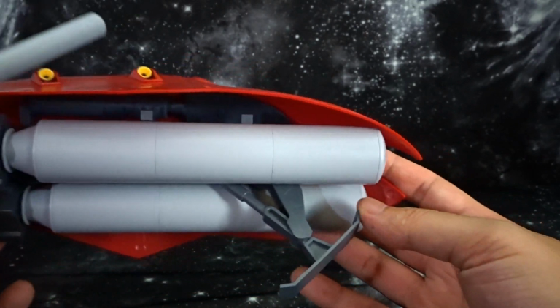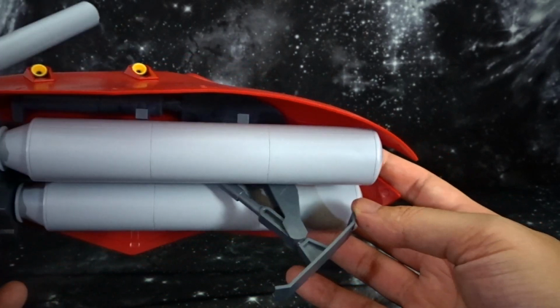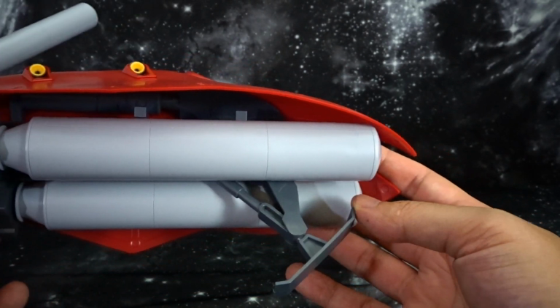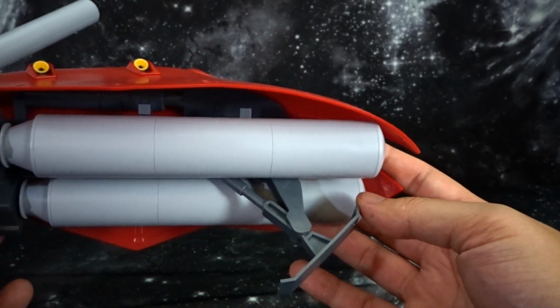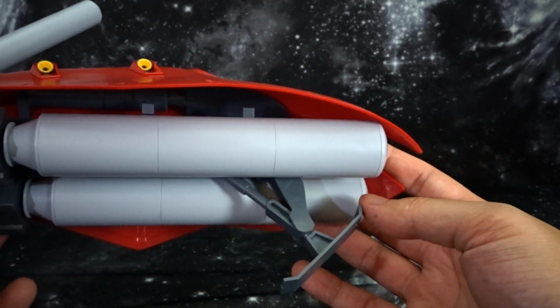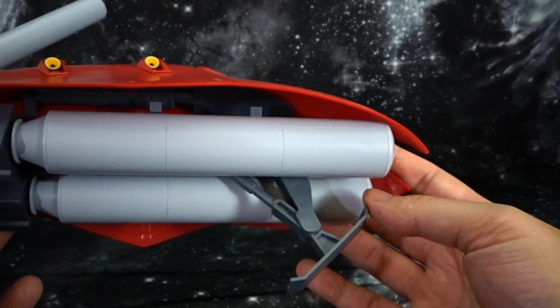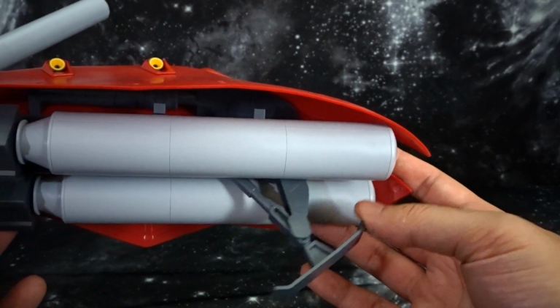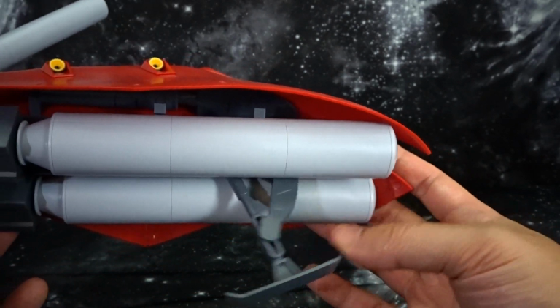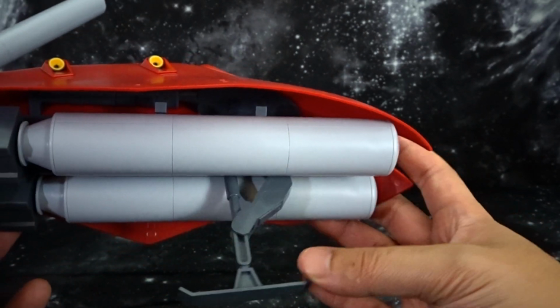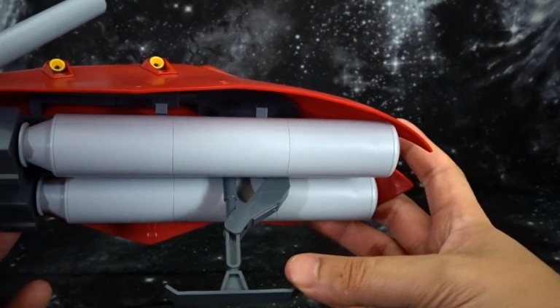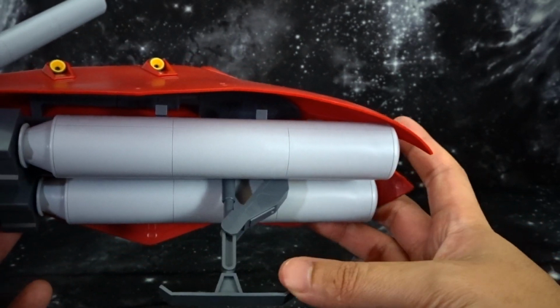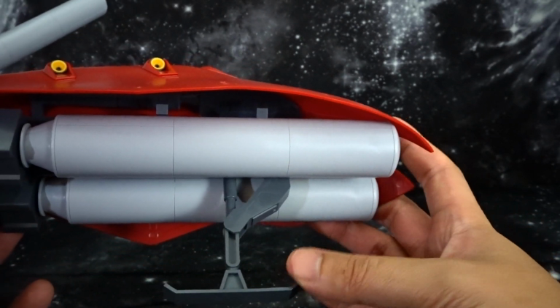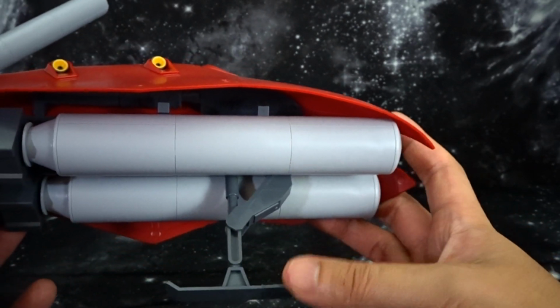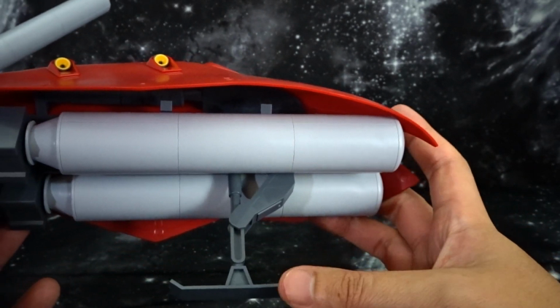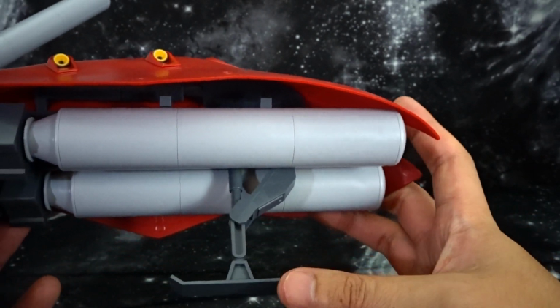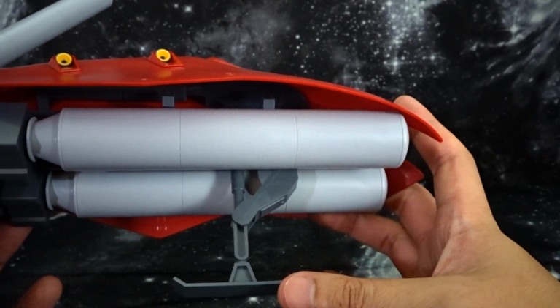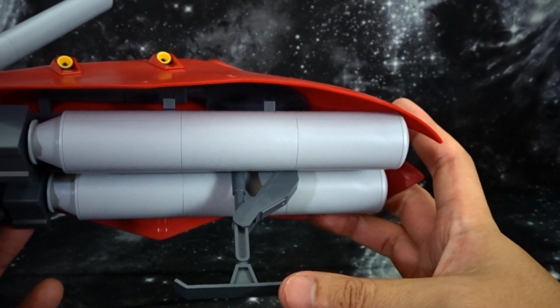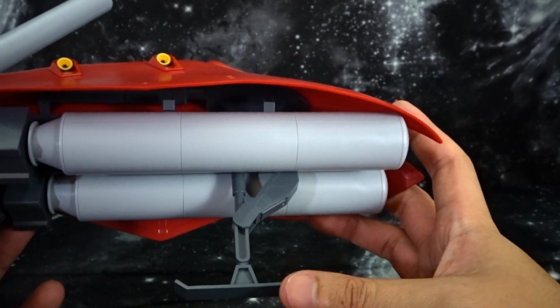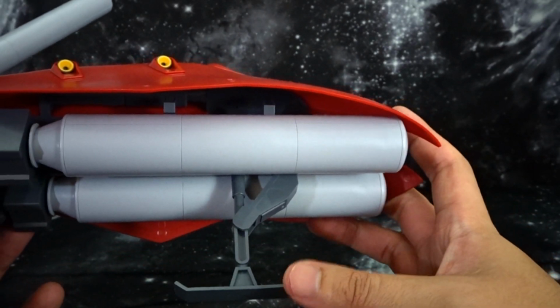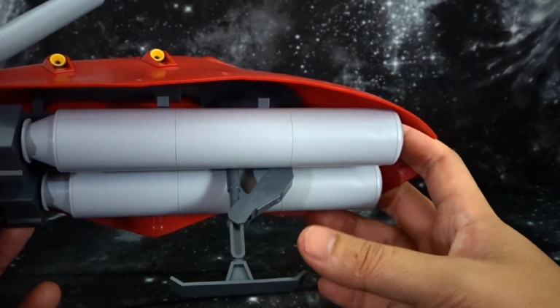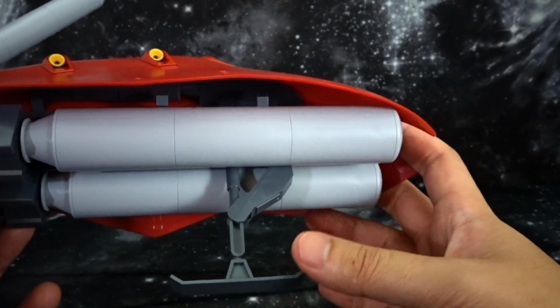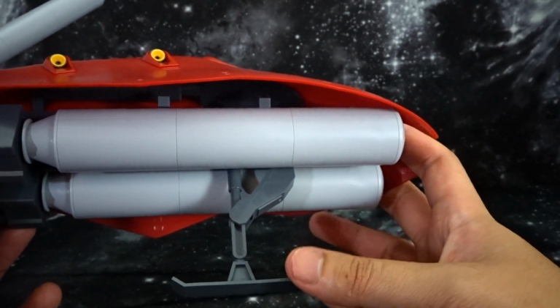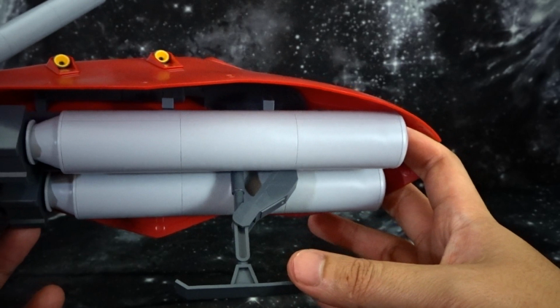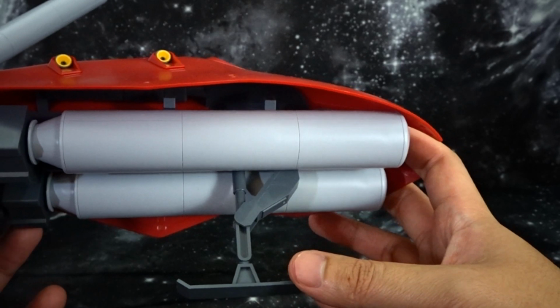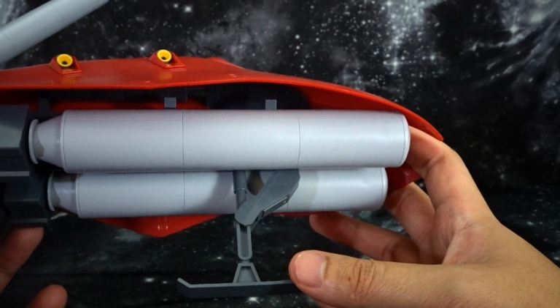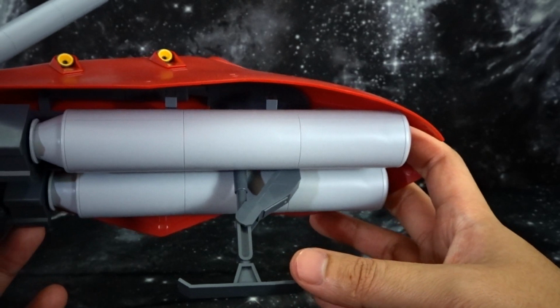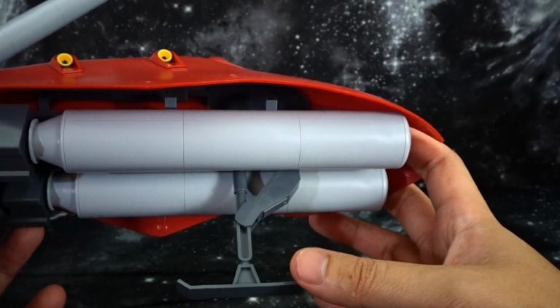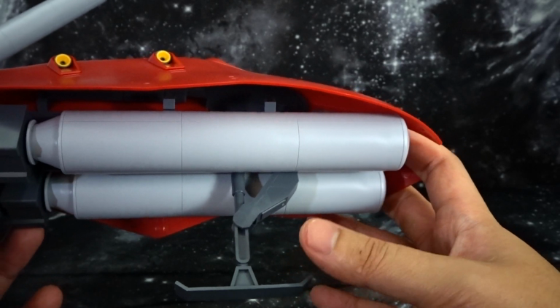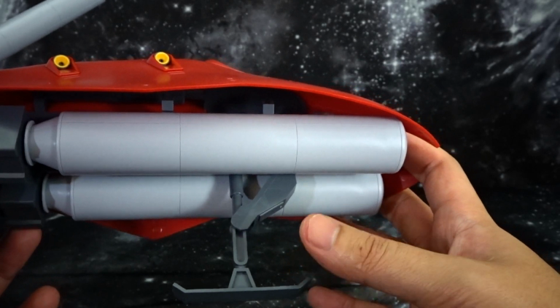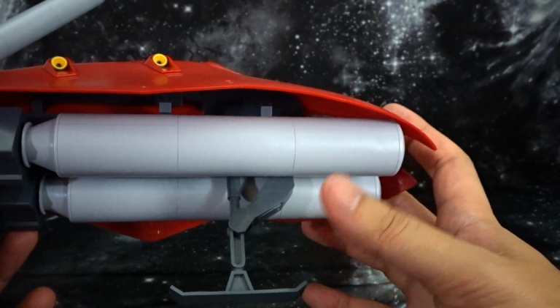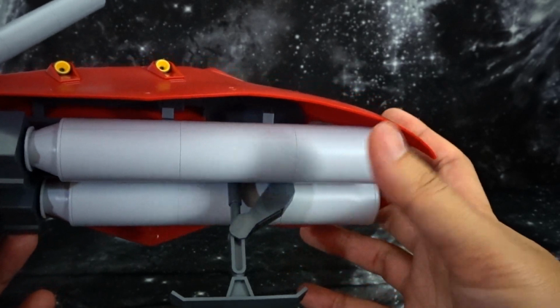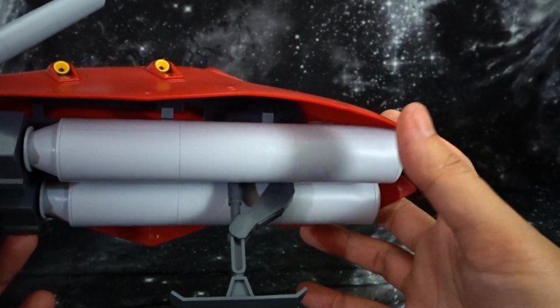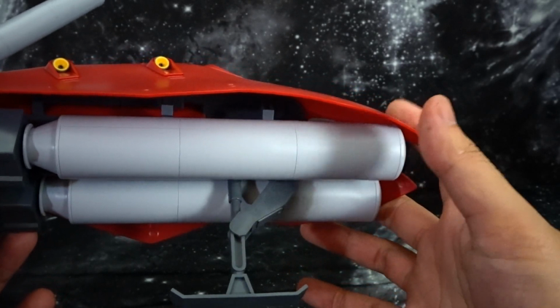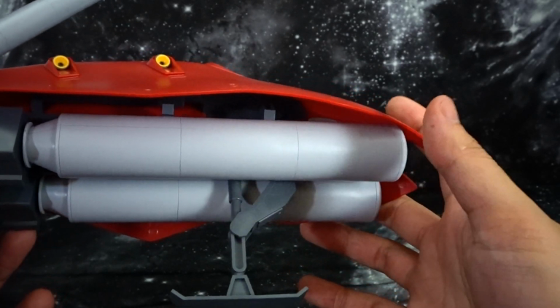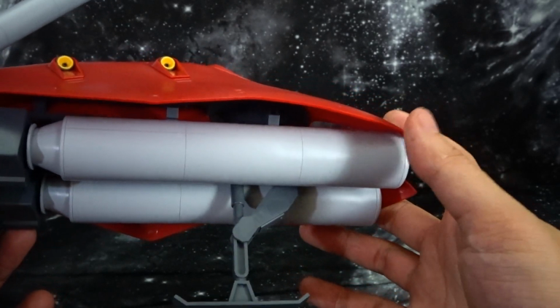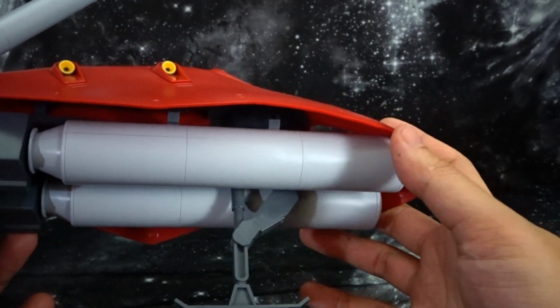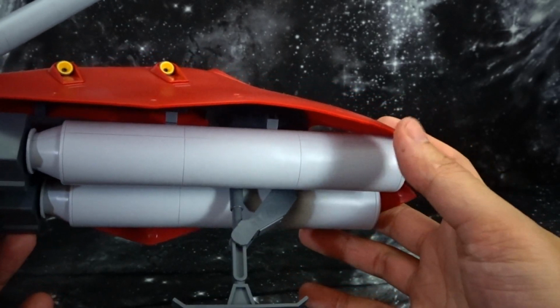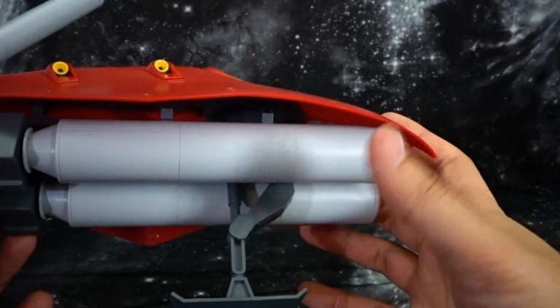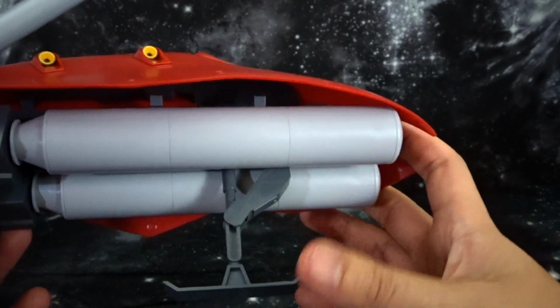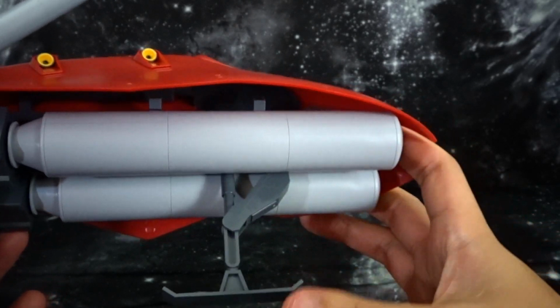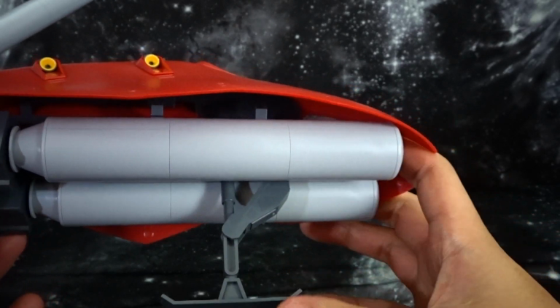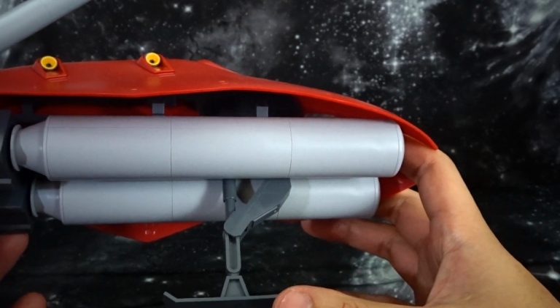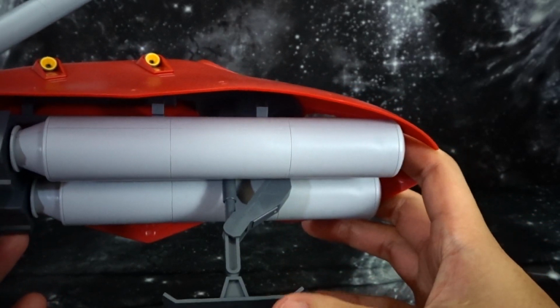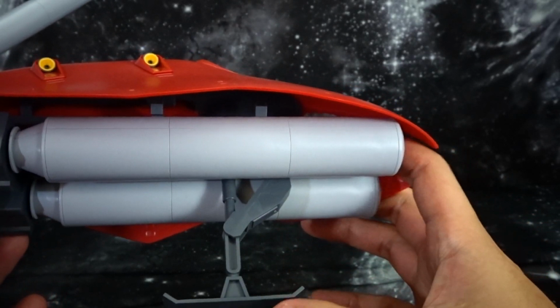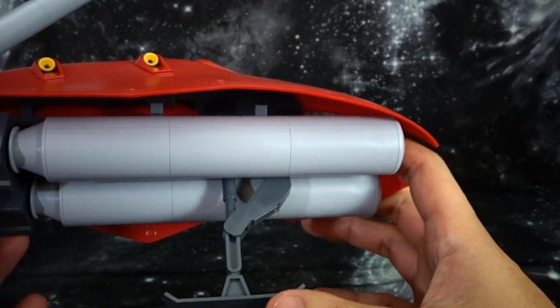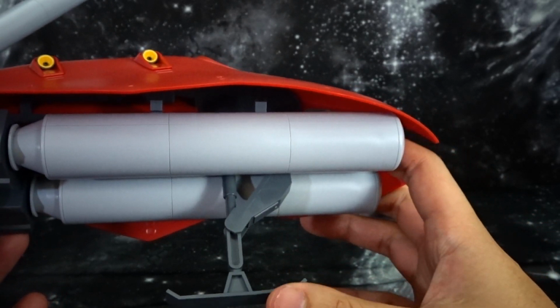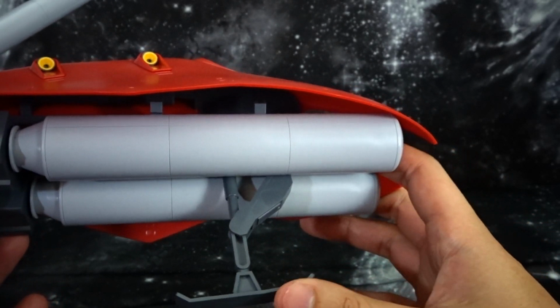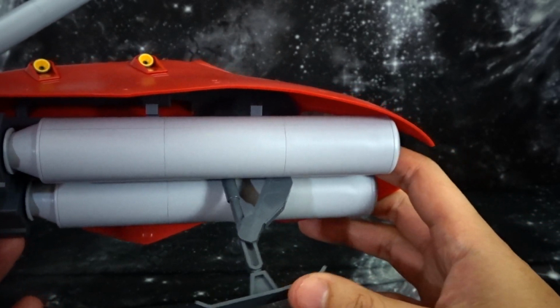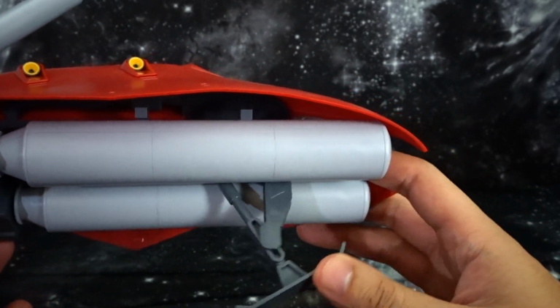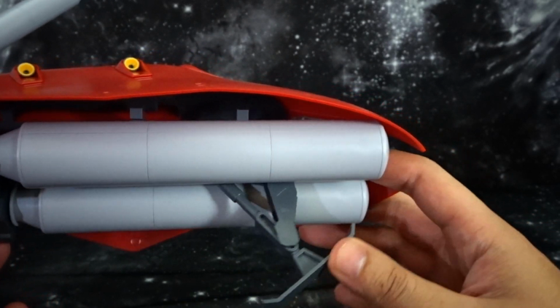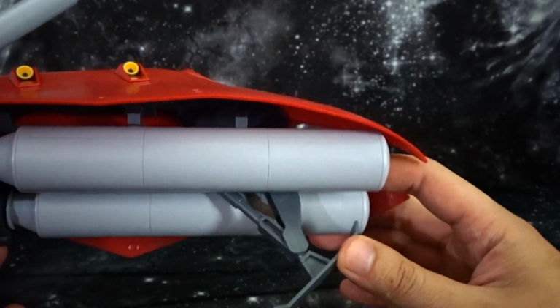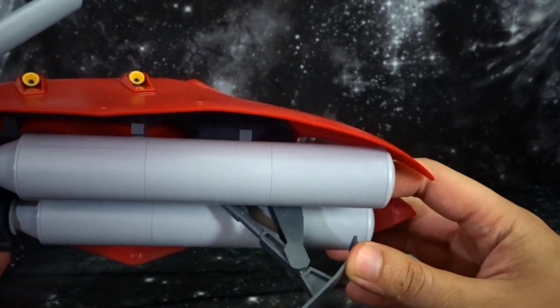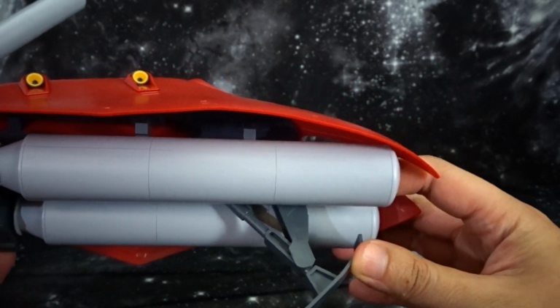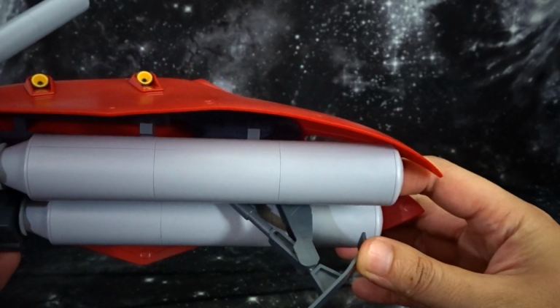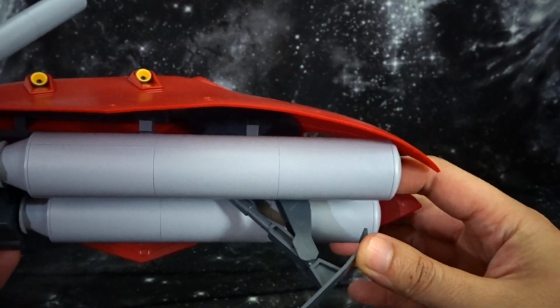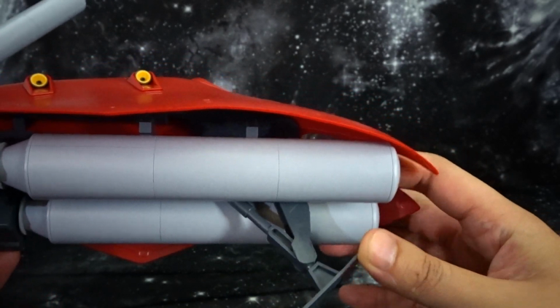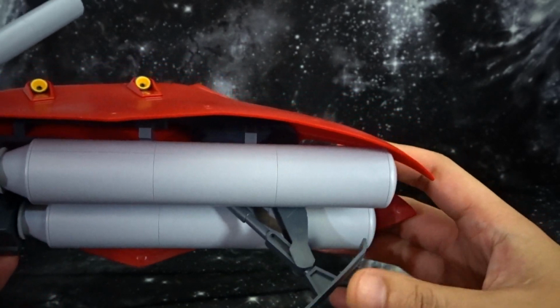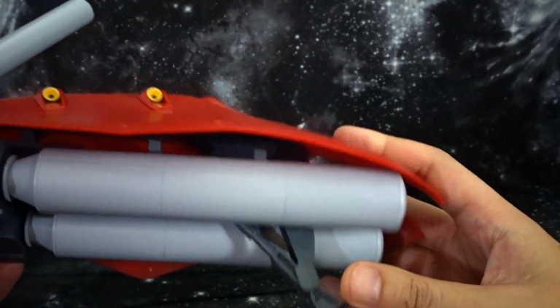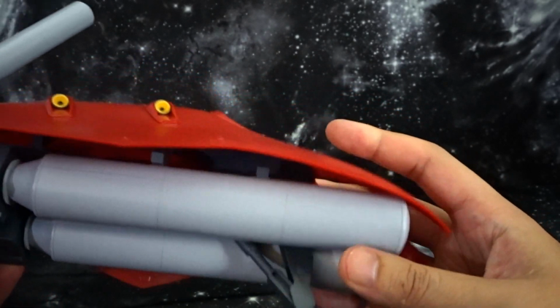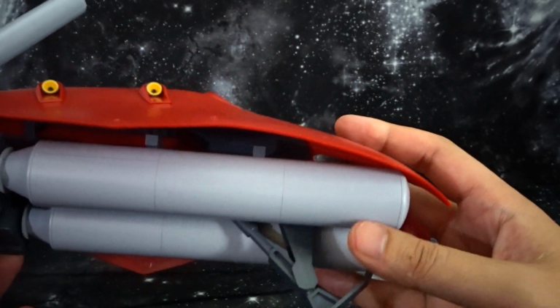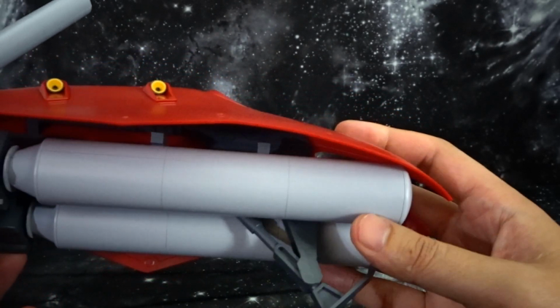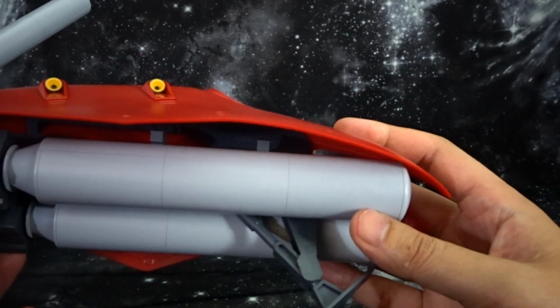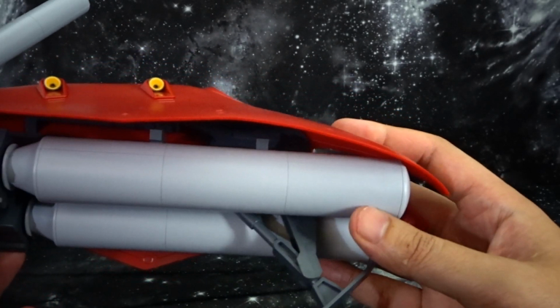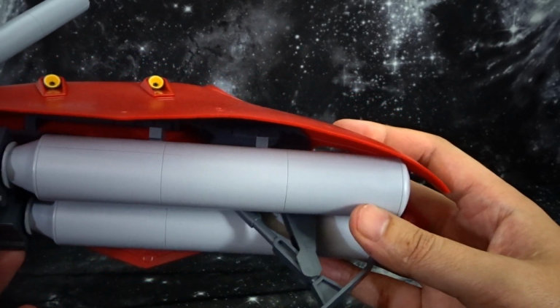There is a little kickstand here that will help balance the big rear section on the unit, and you can tuck that back in.